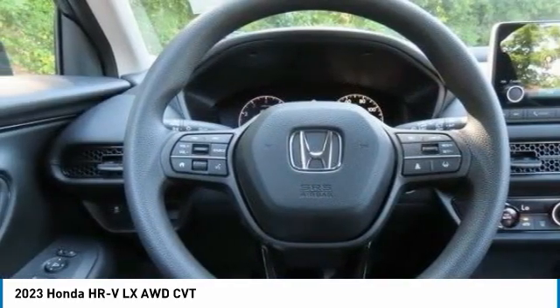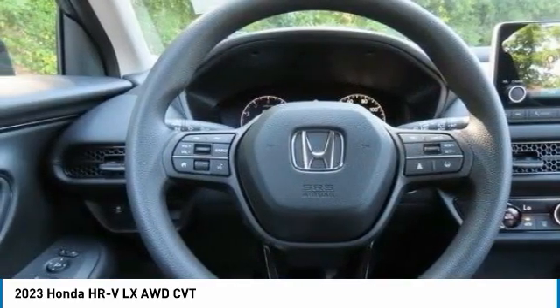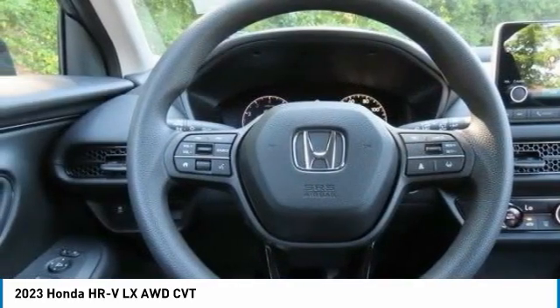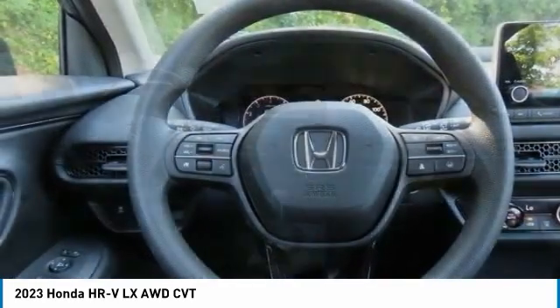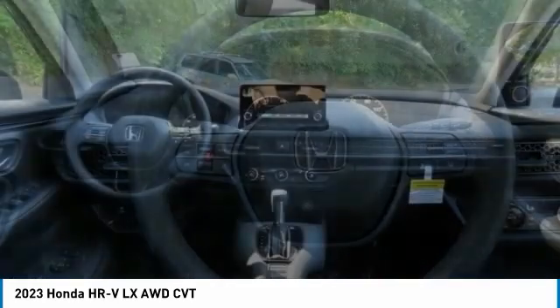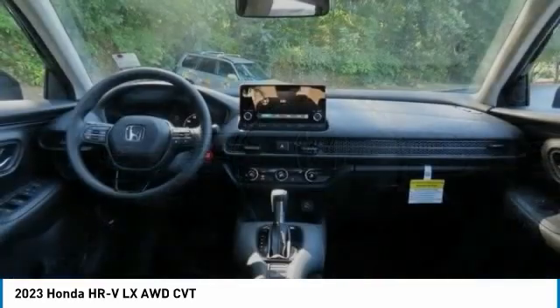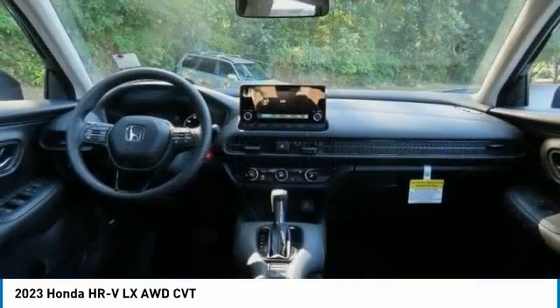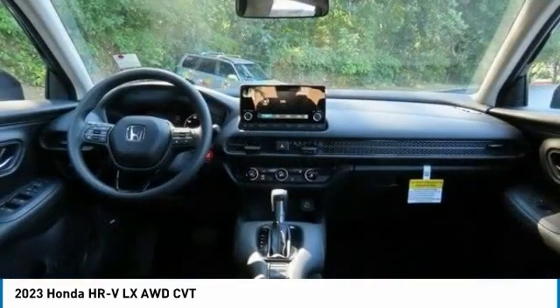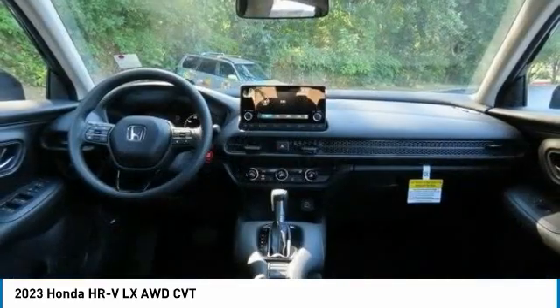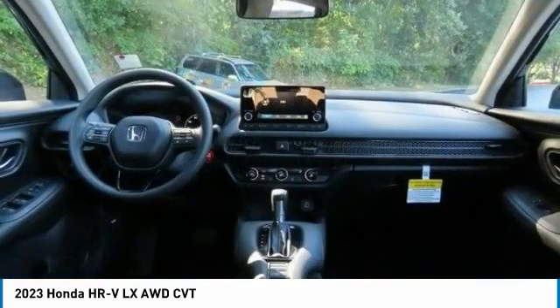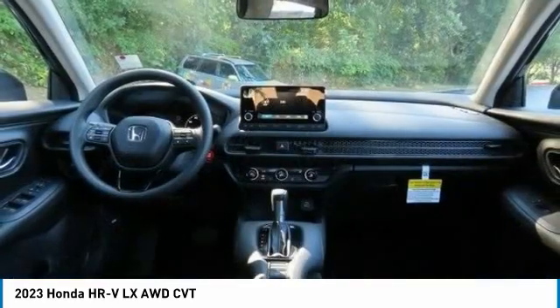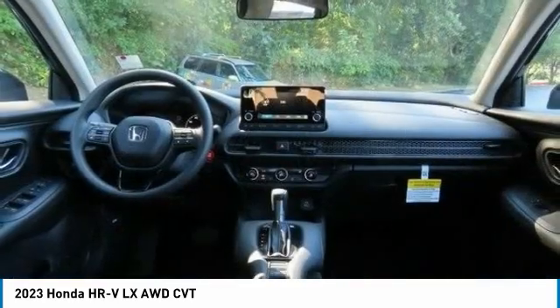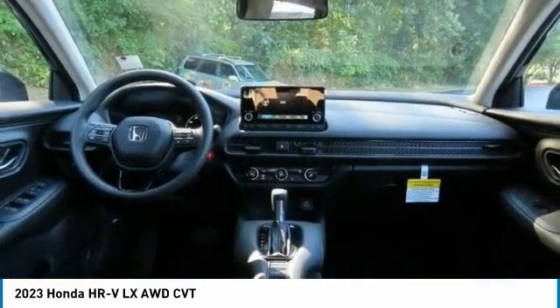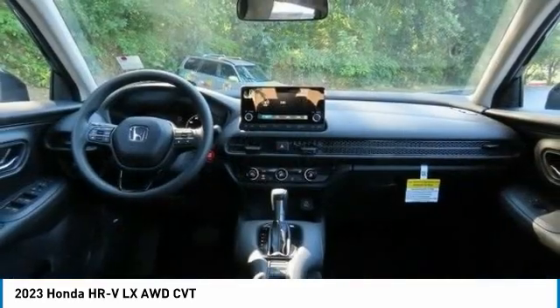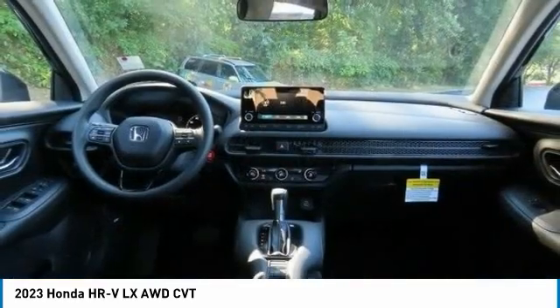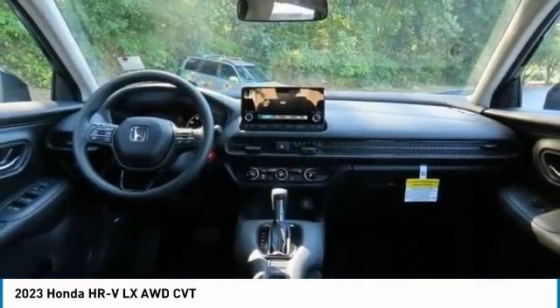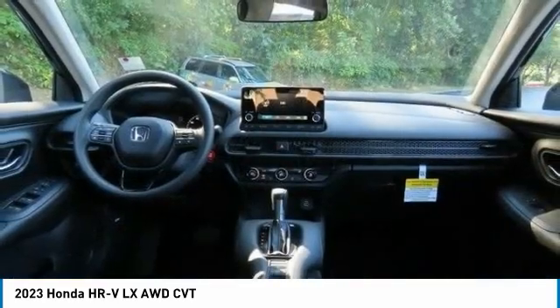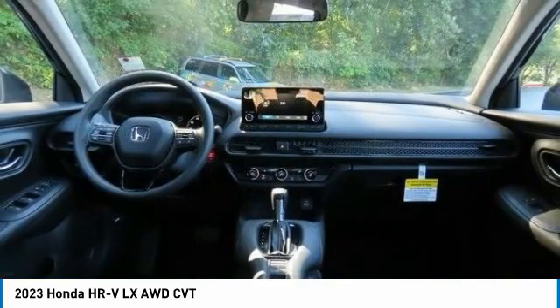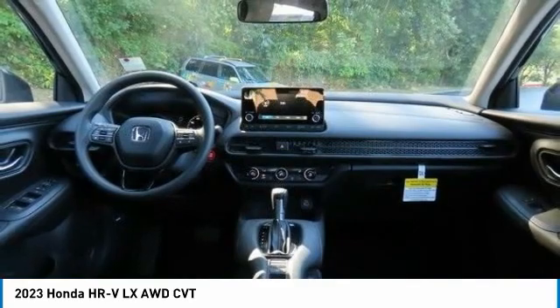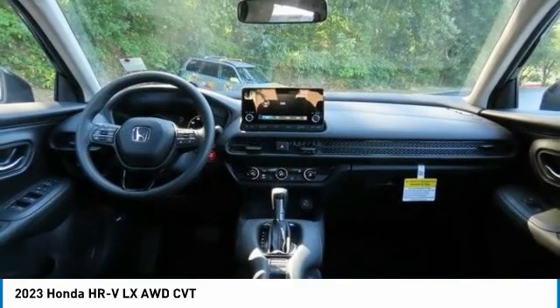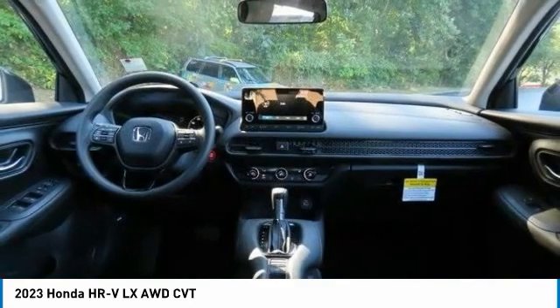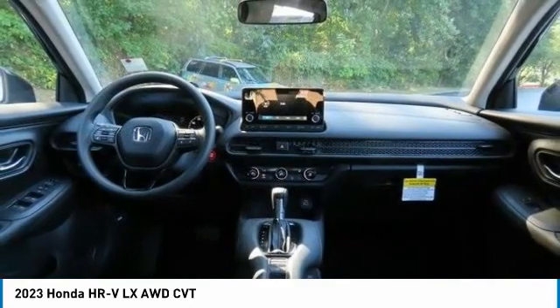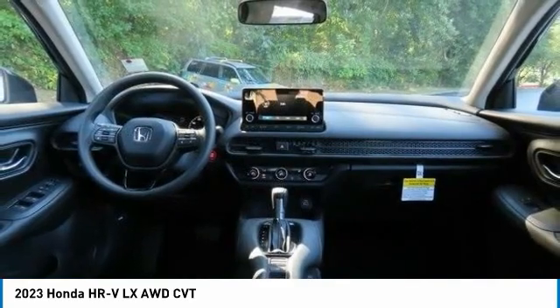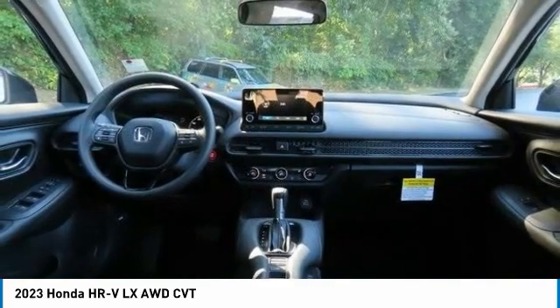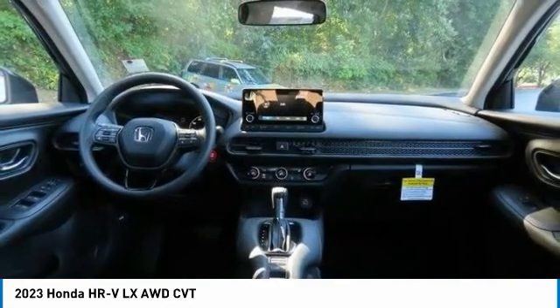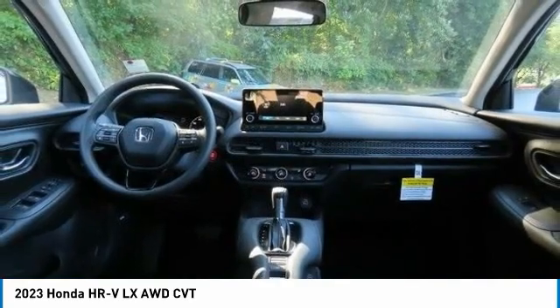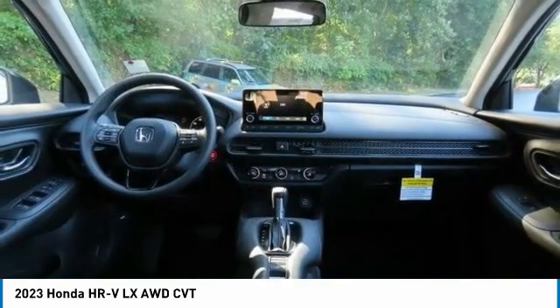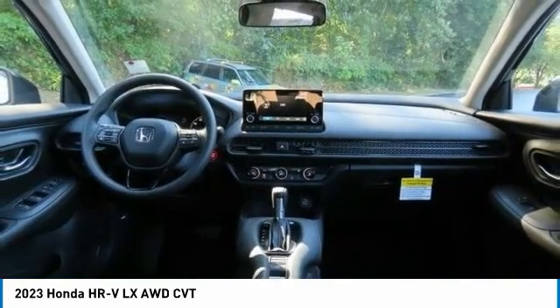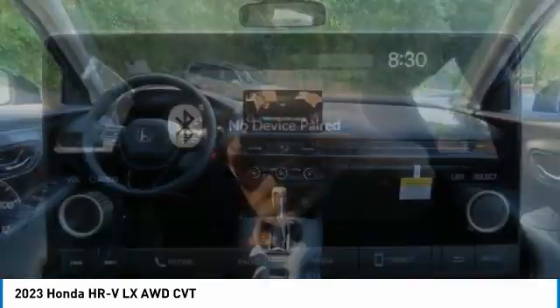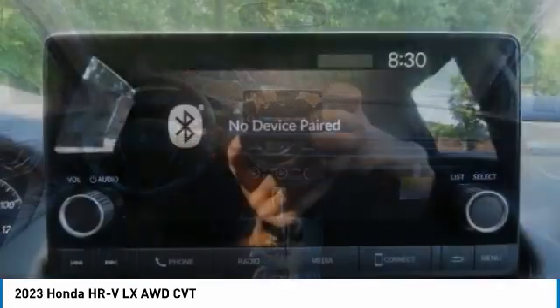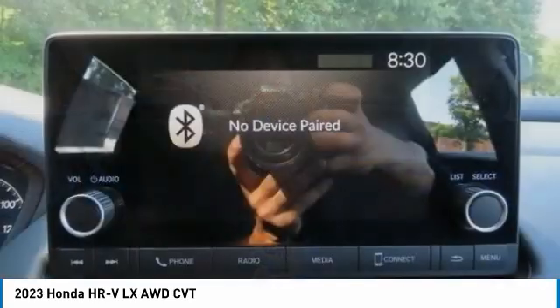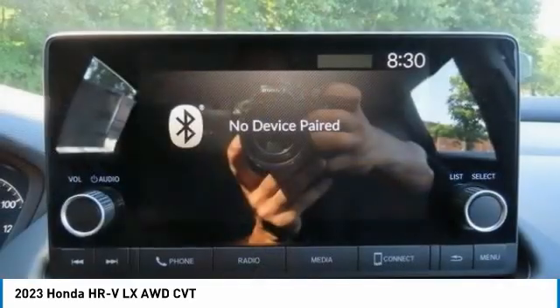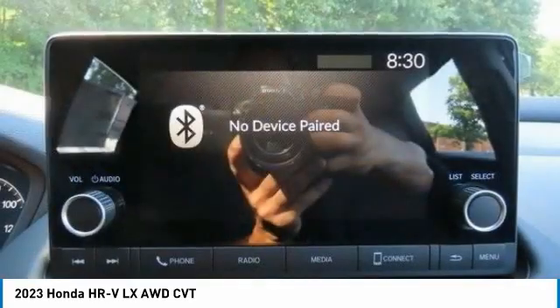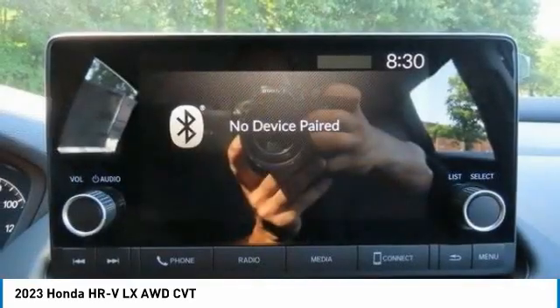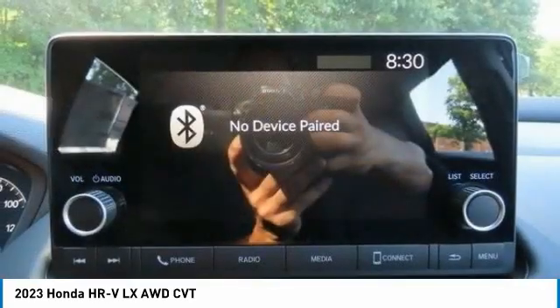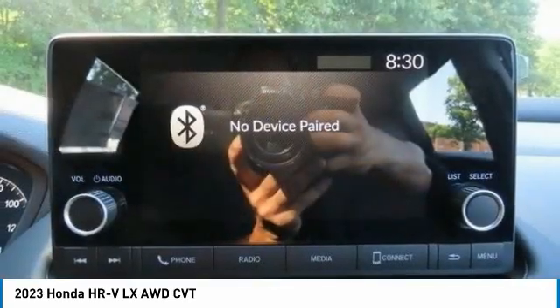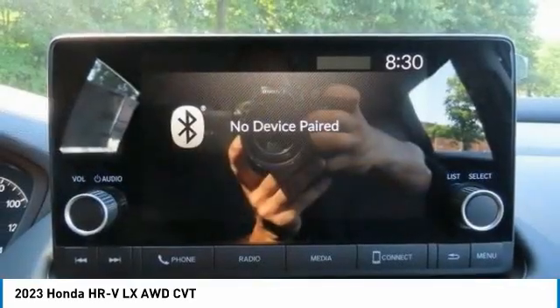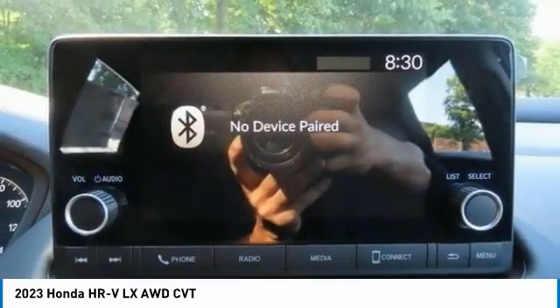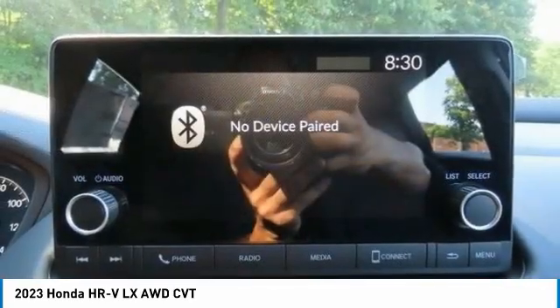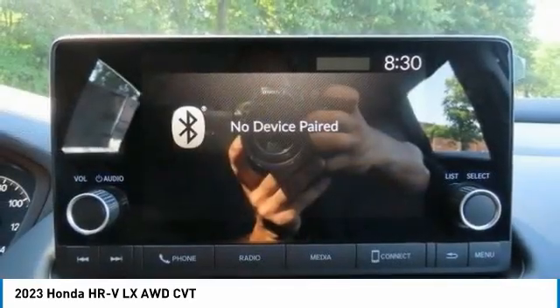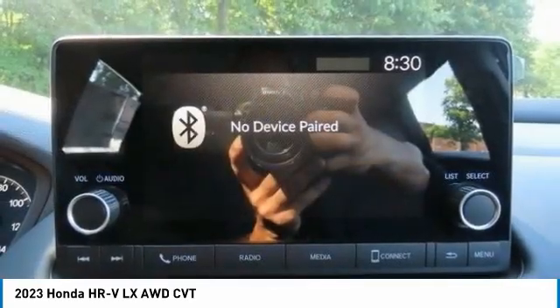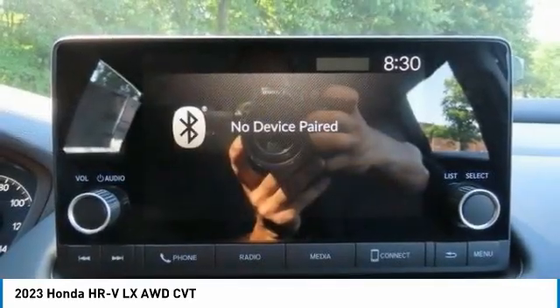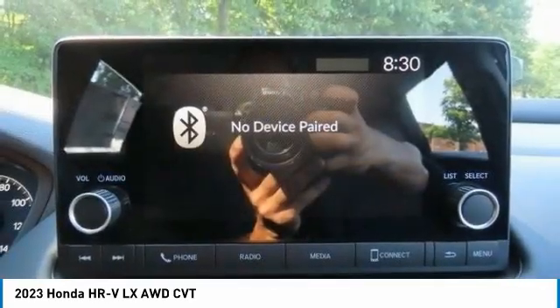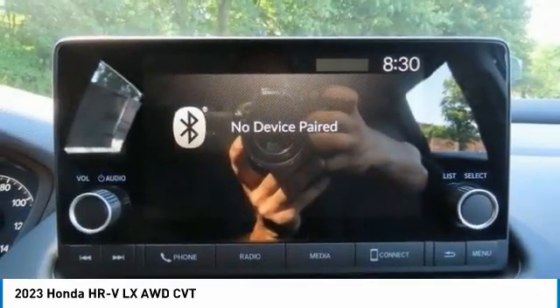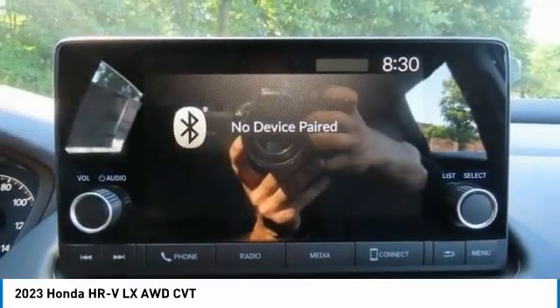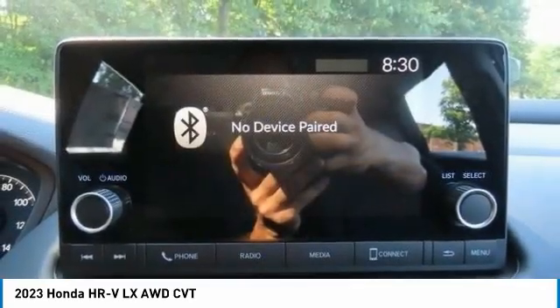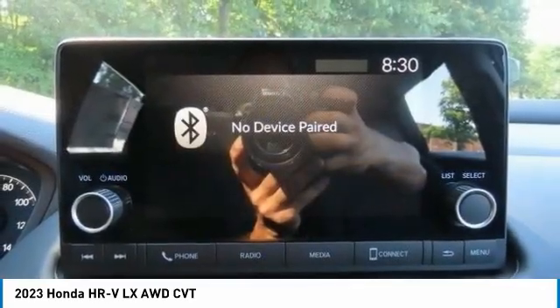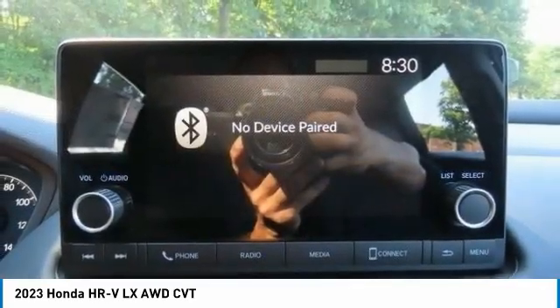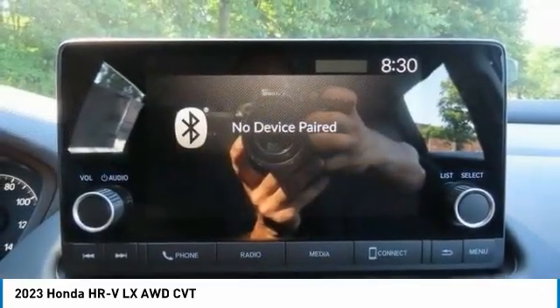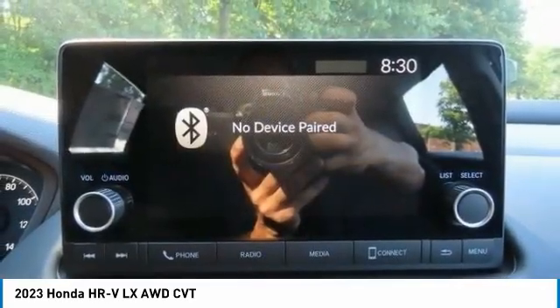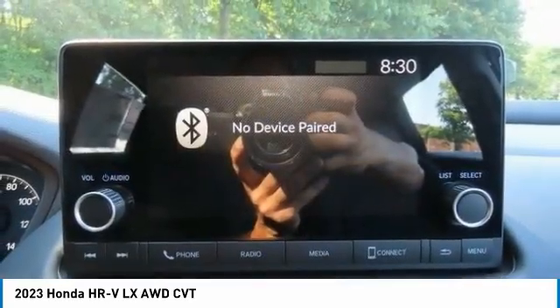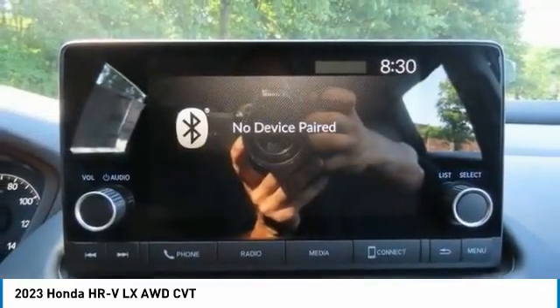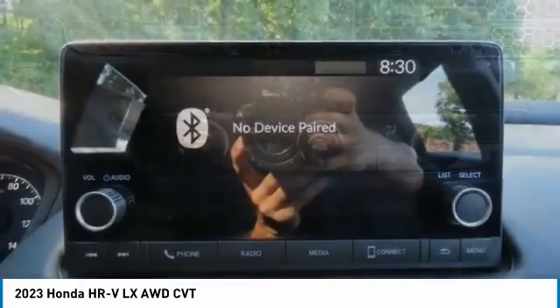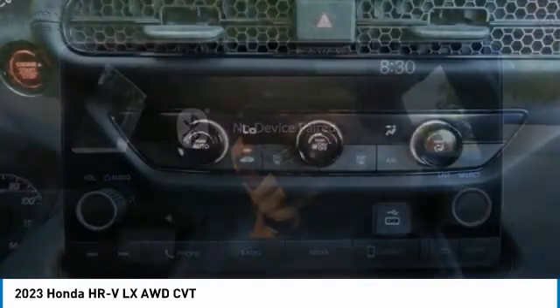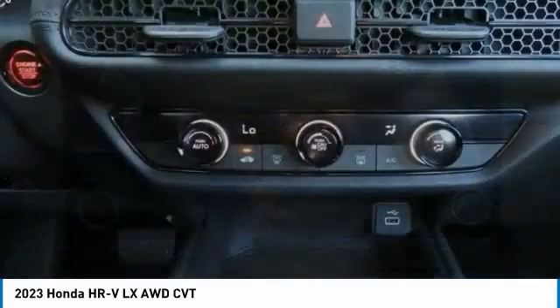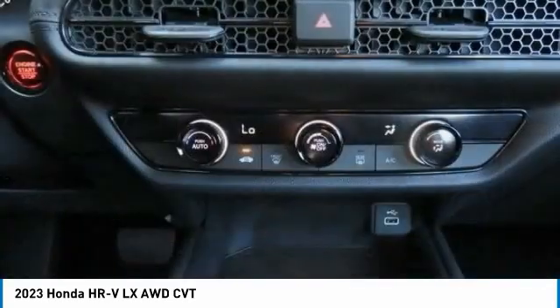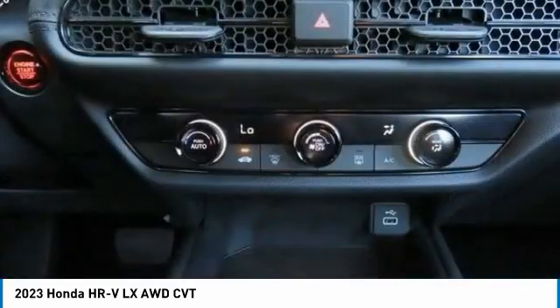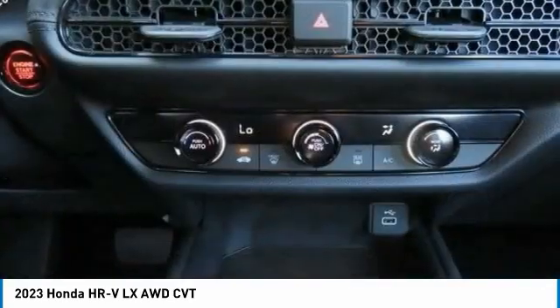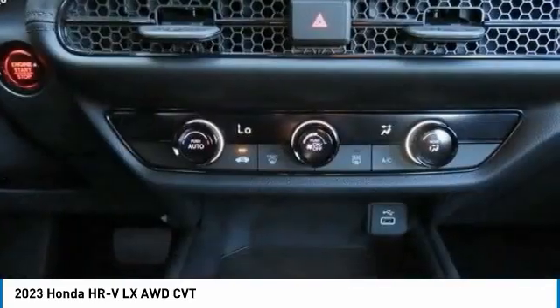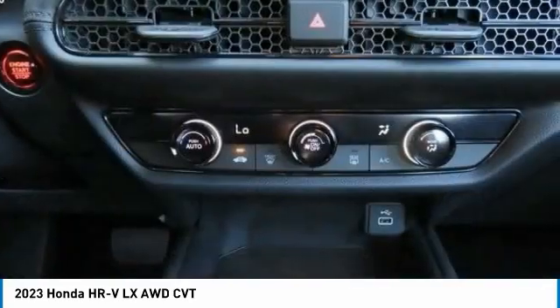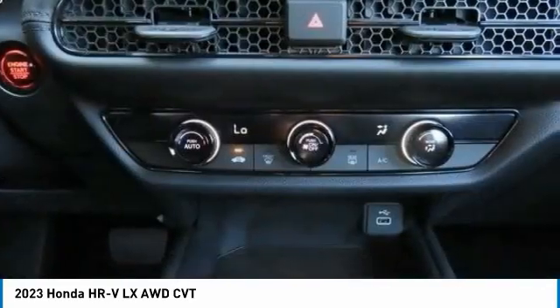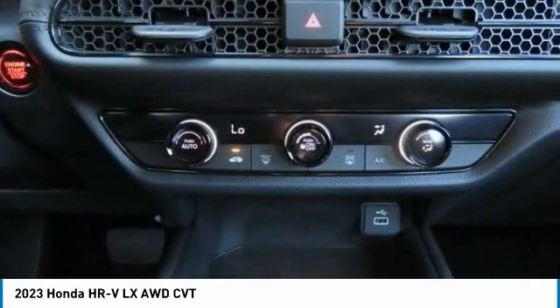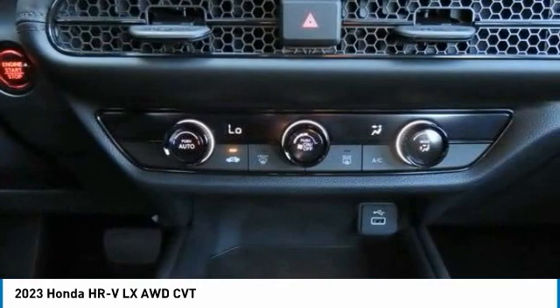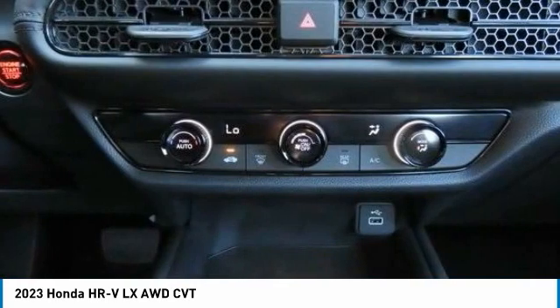Daytime running lights. Auto off headlights. Front all-season tires. Rear all-season tires. Come take a test drive today.